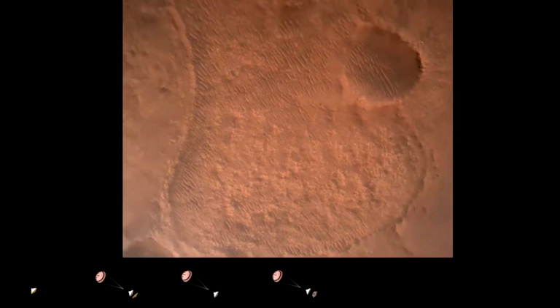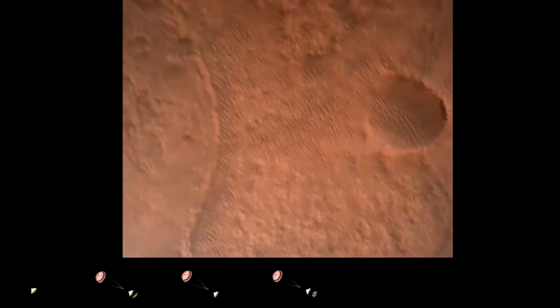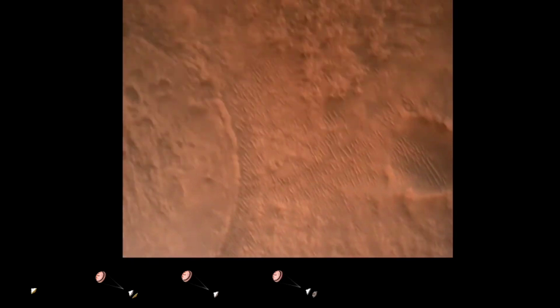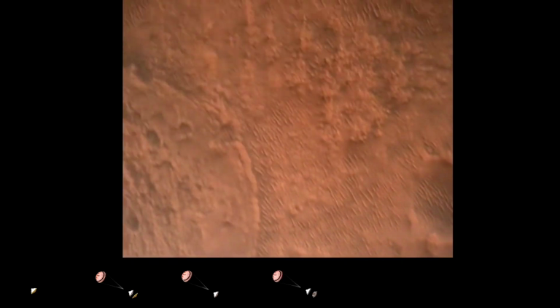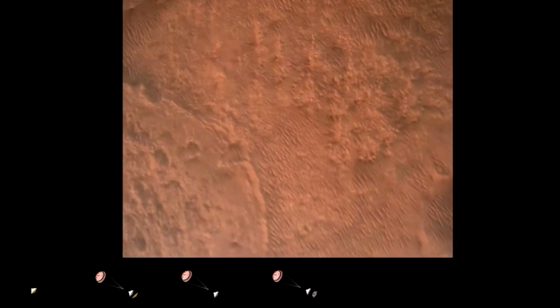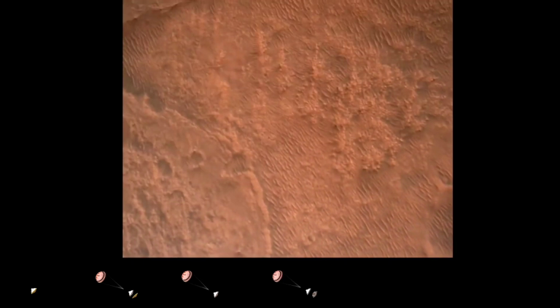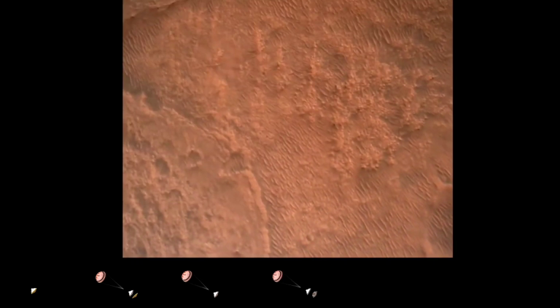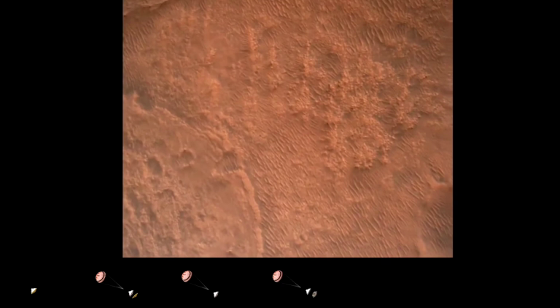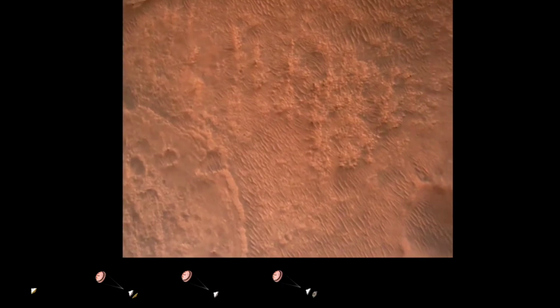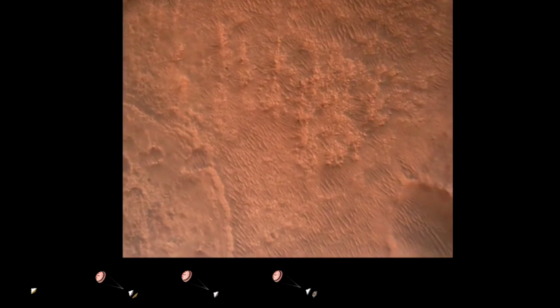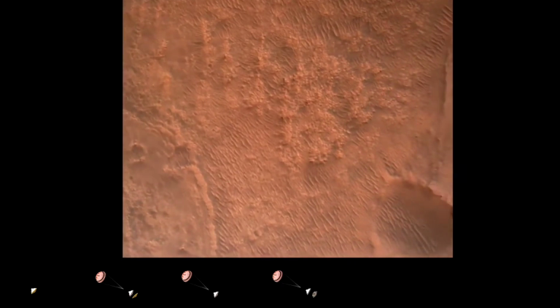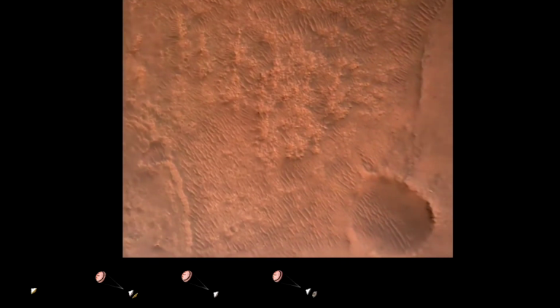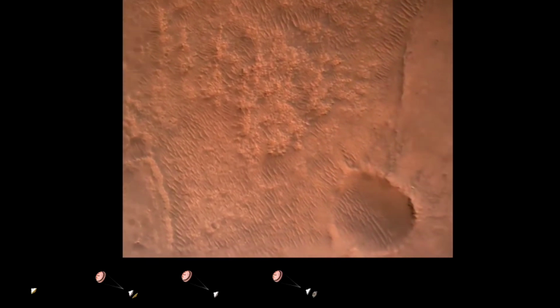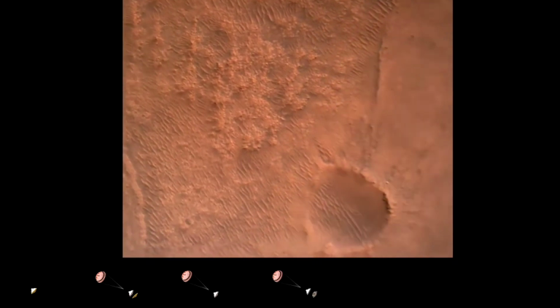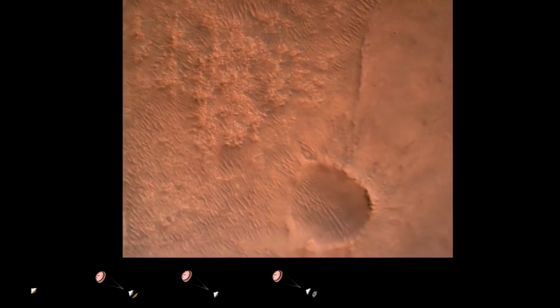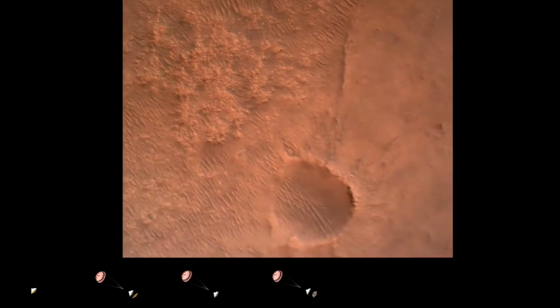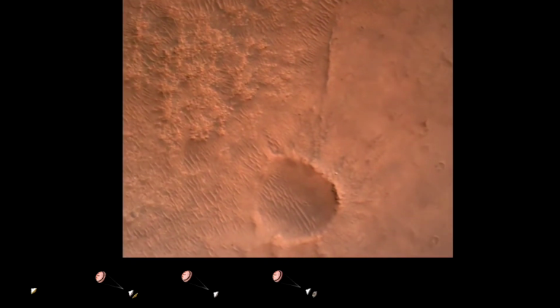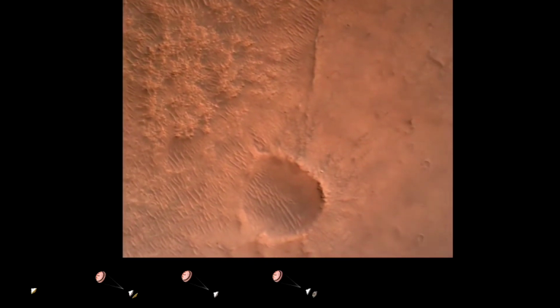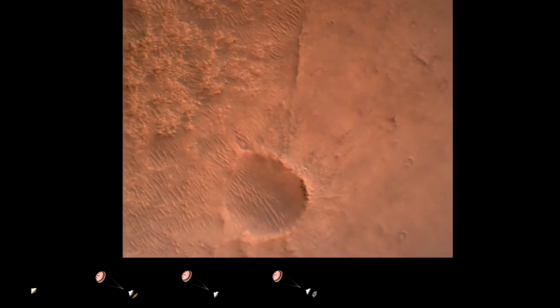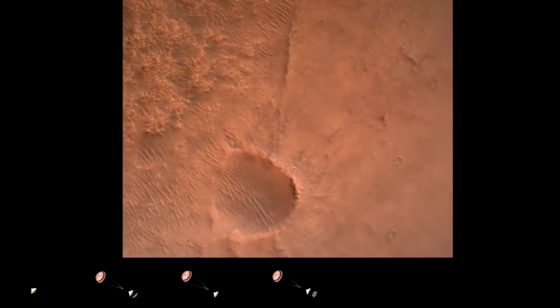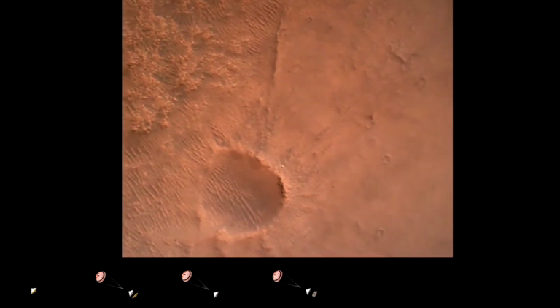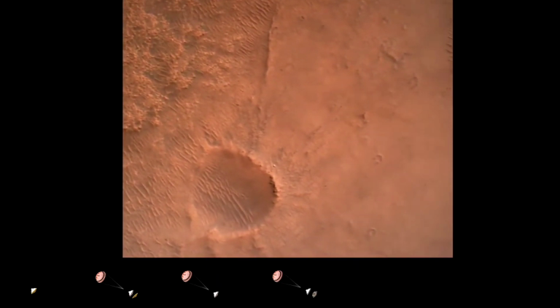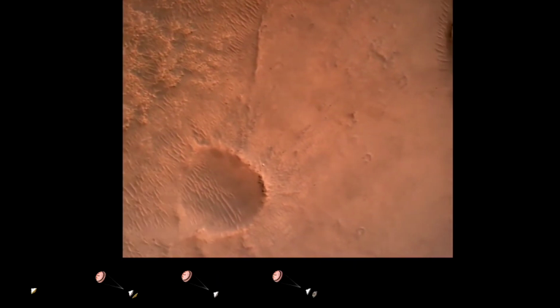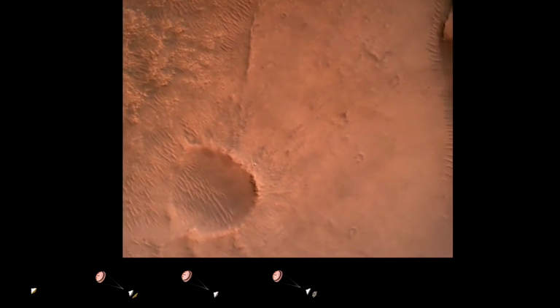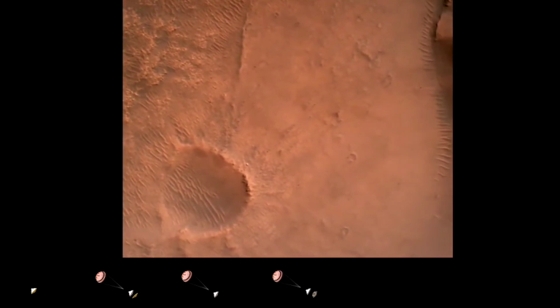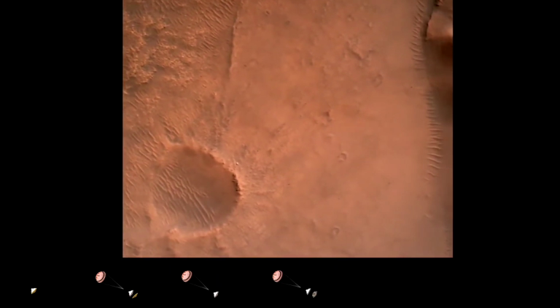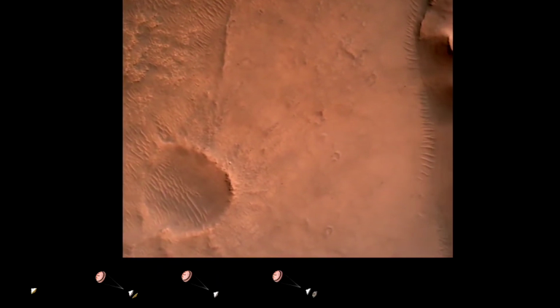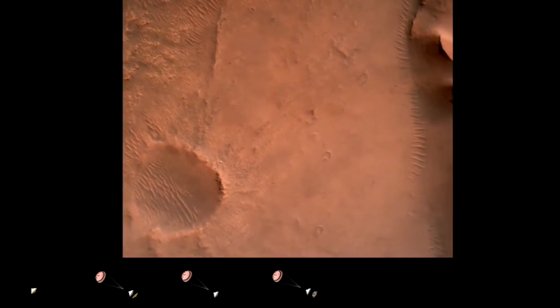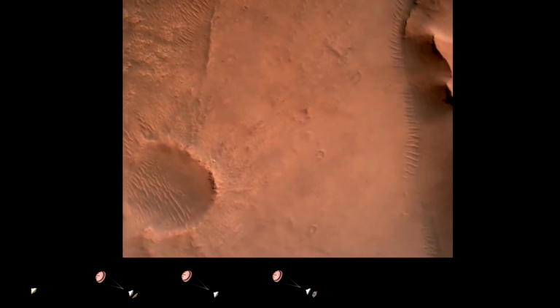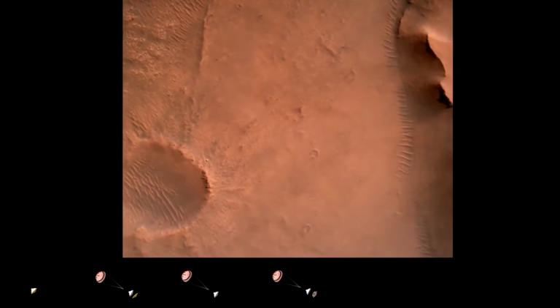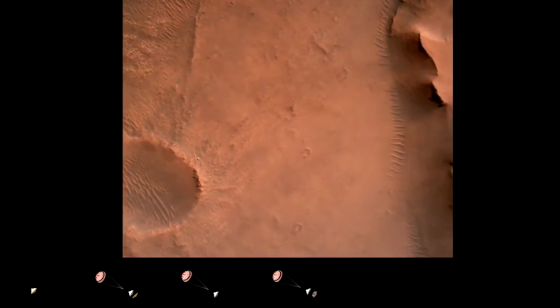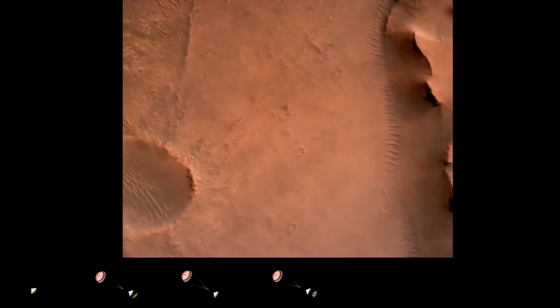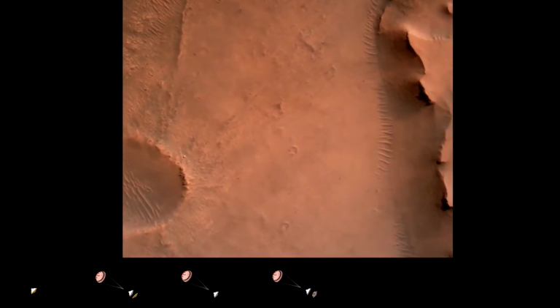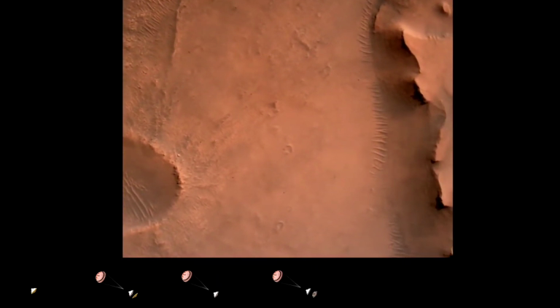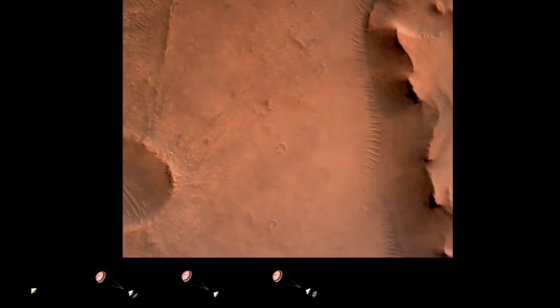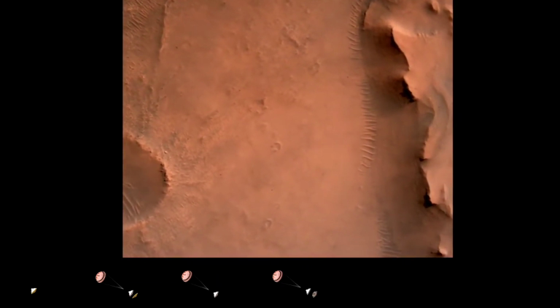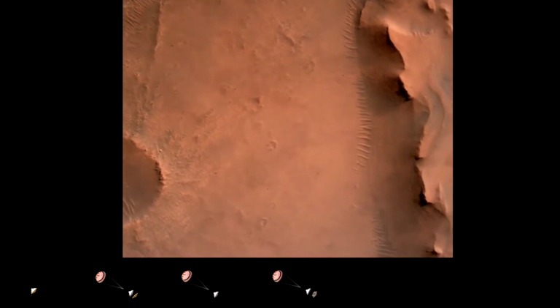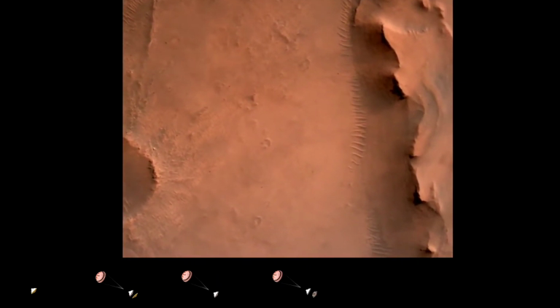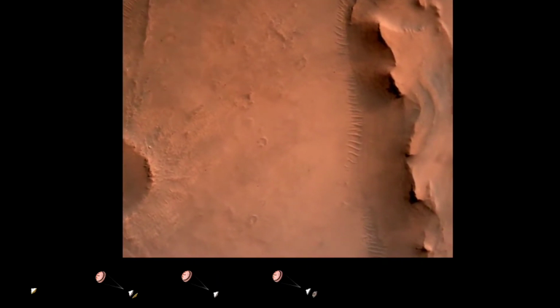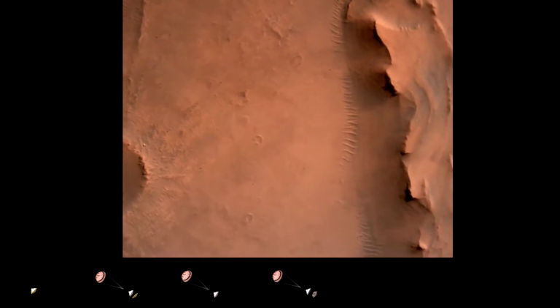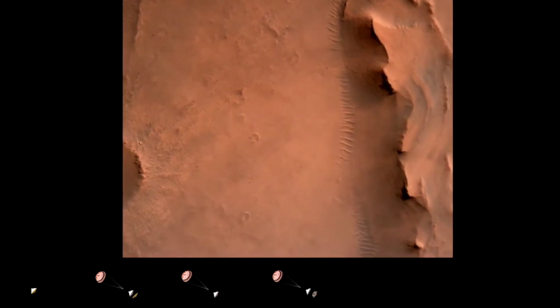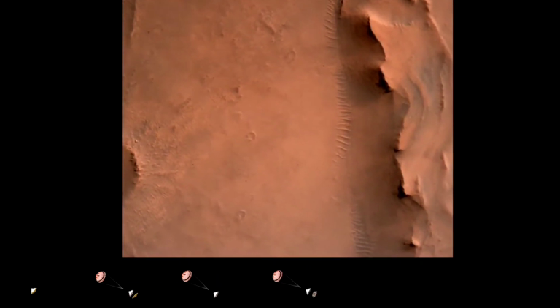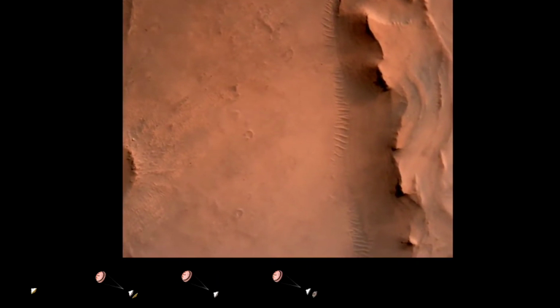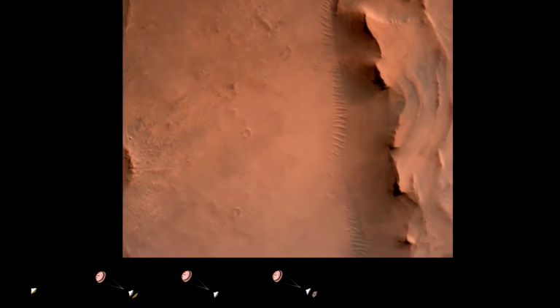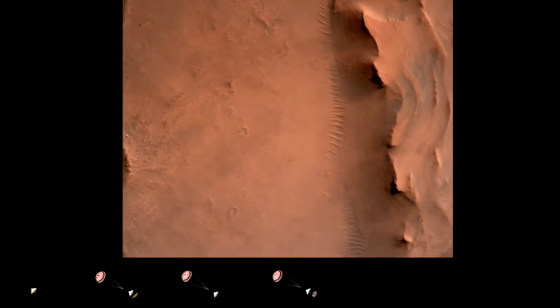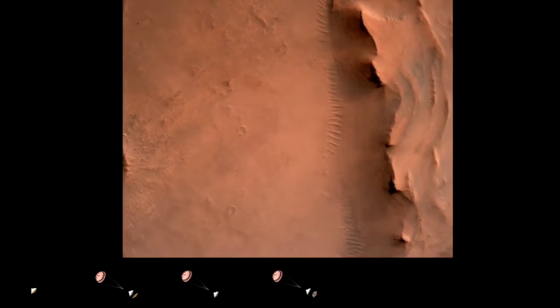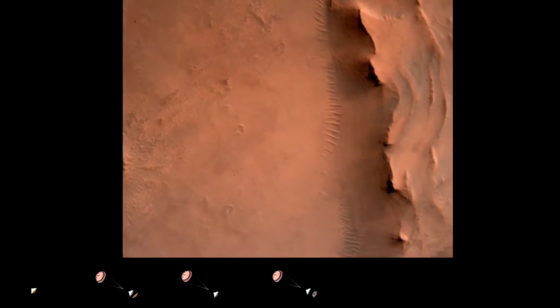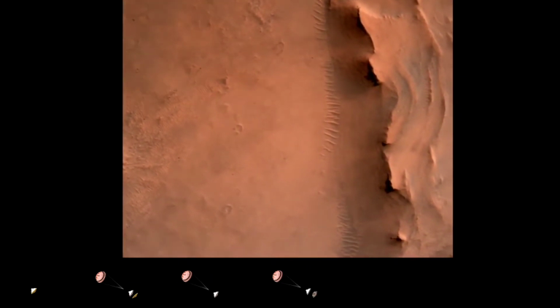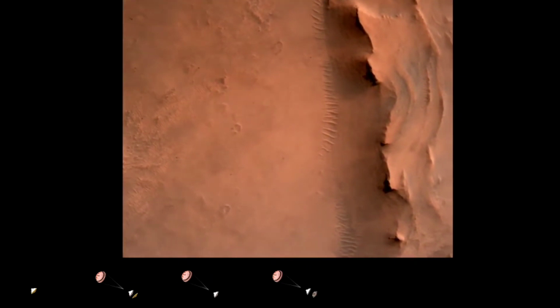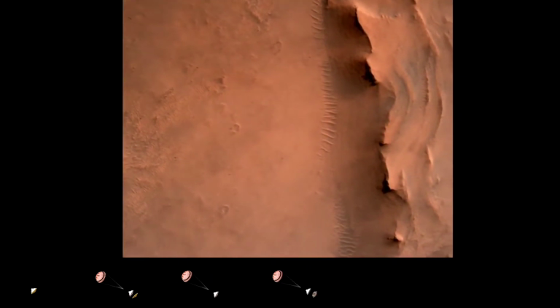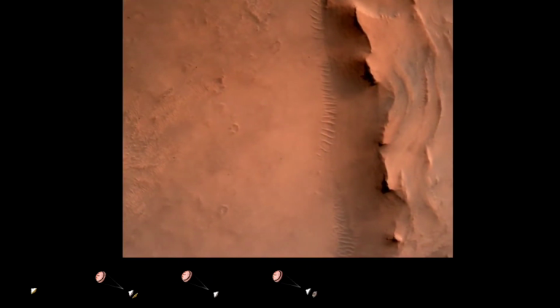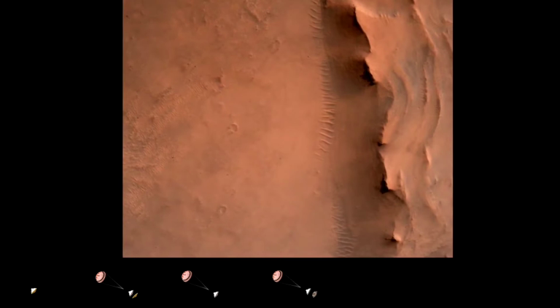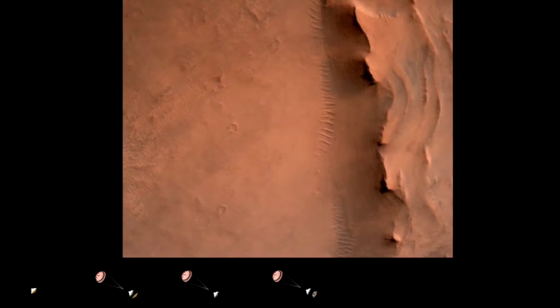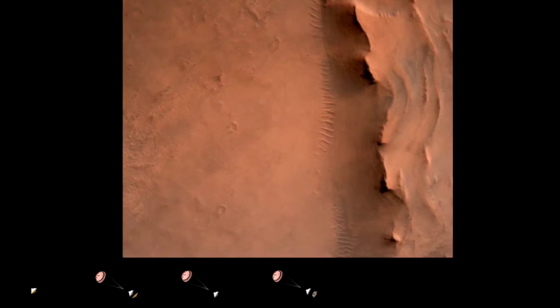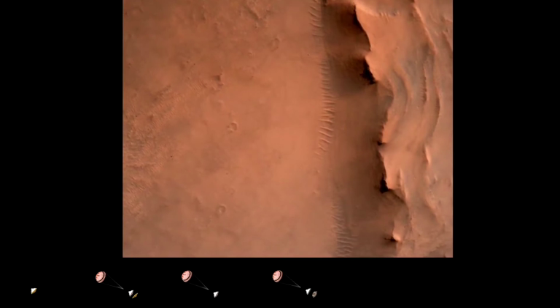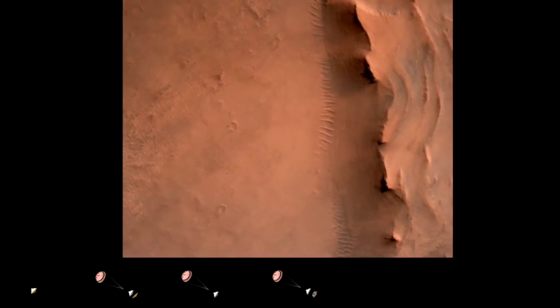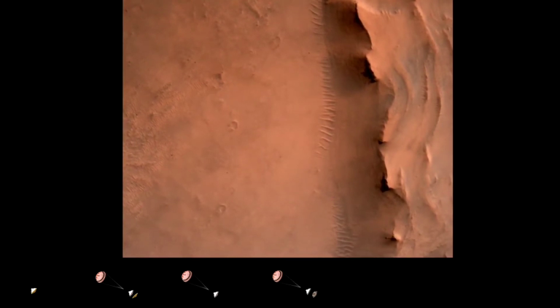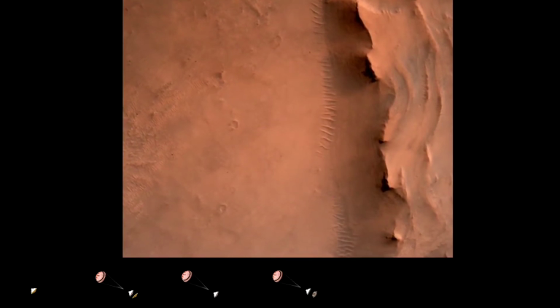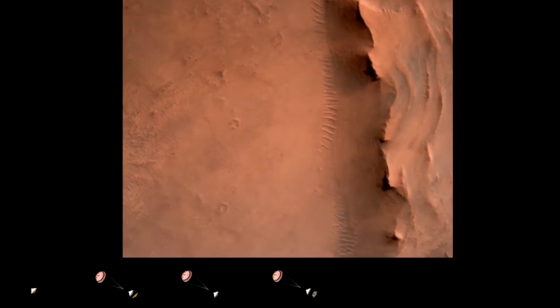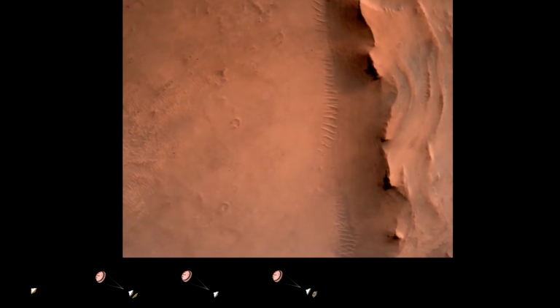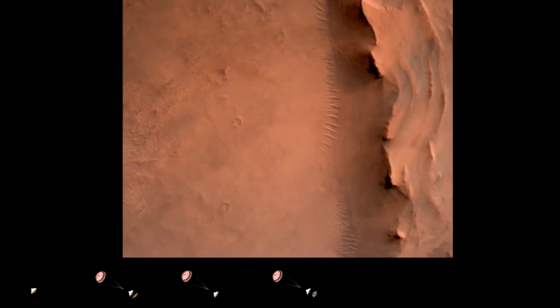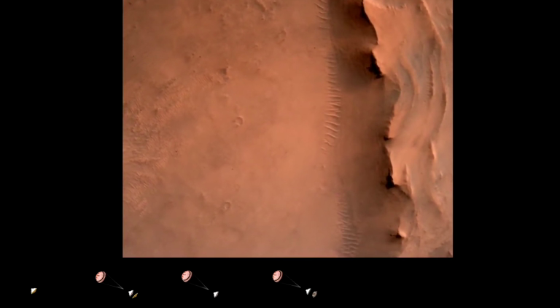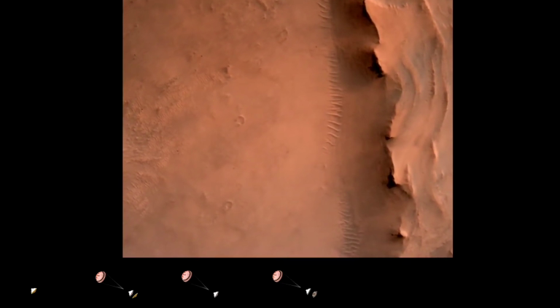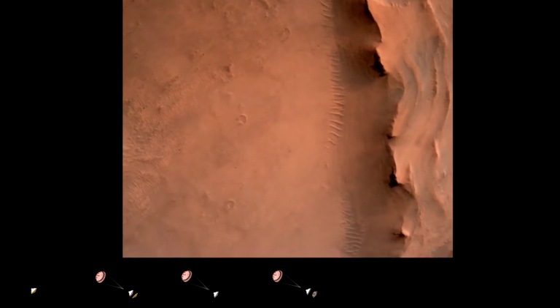We have confirmation that the backshell has separated. We are currently performing the divert maneuver. Current velocity is about 75 meters per second at about 2.6 kilometers from the surface of Mars.